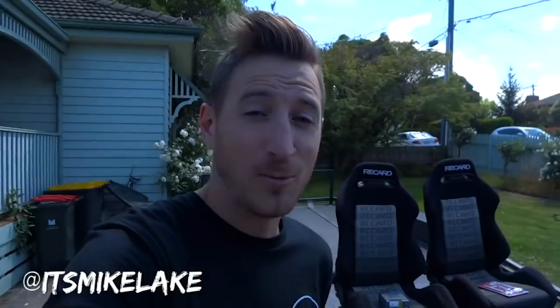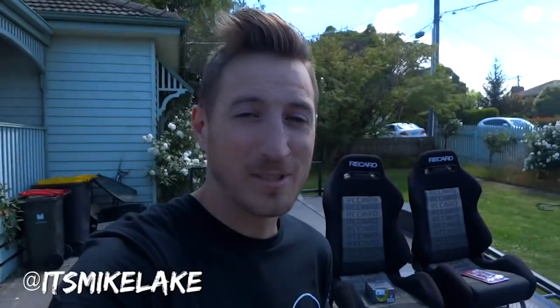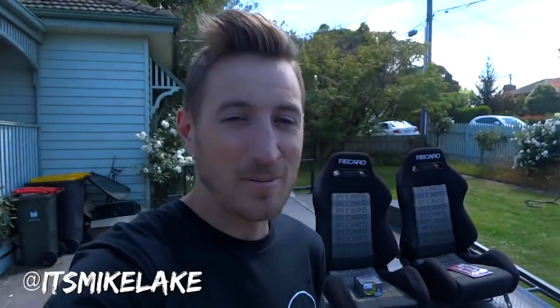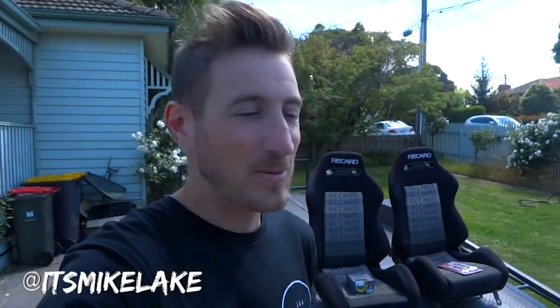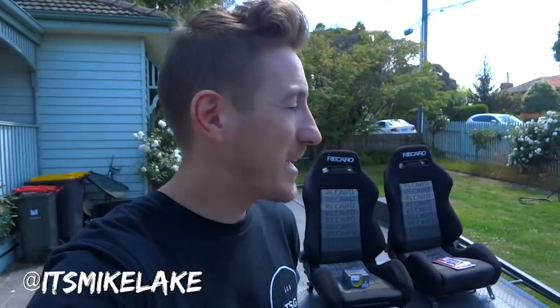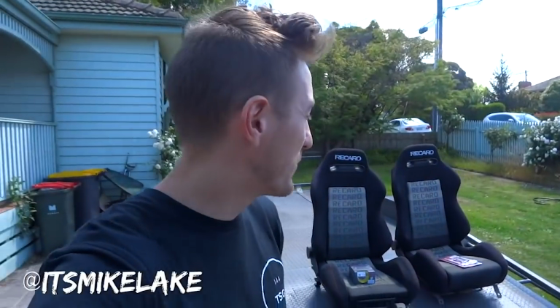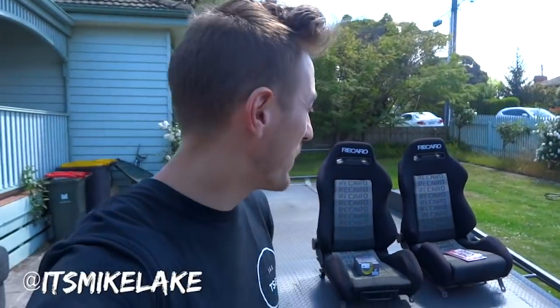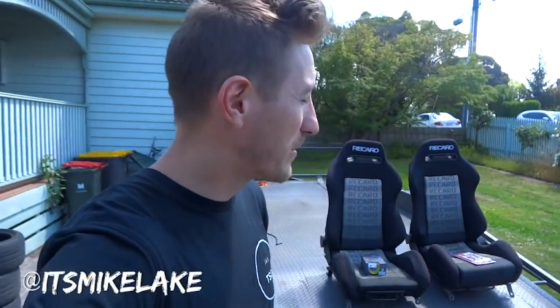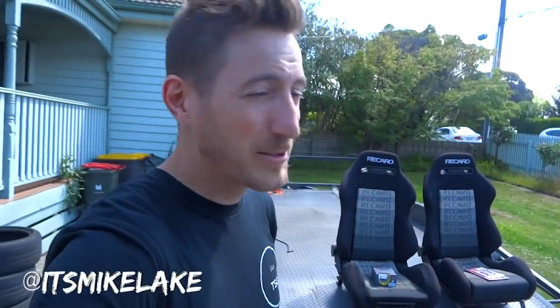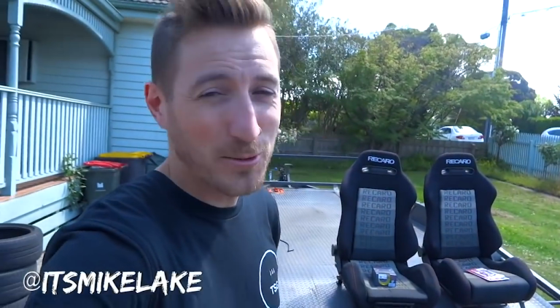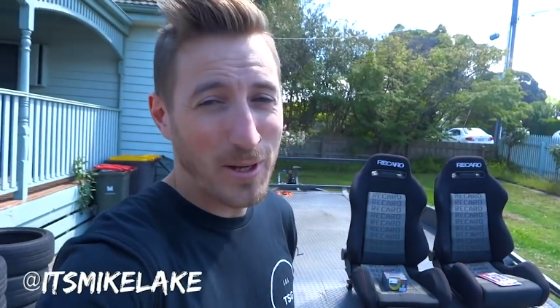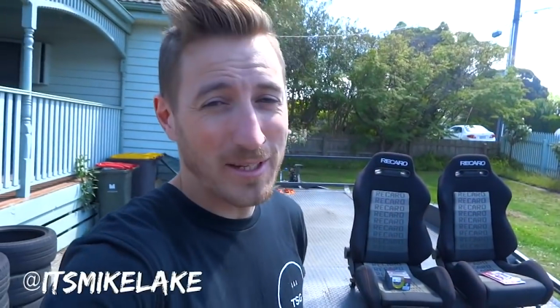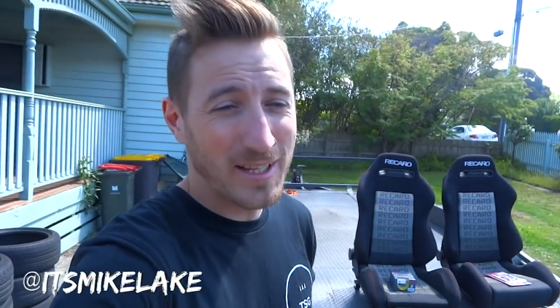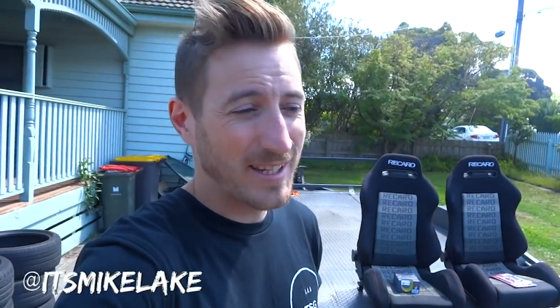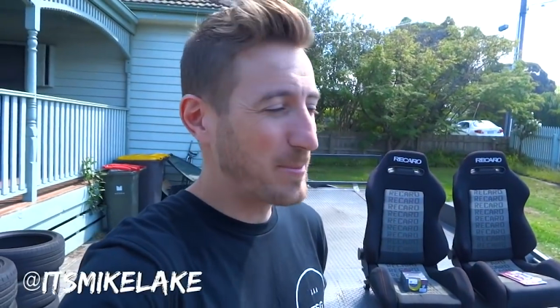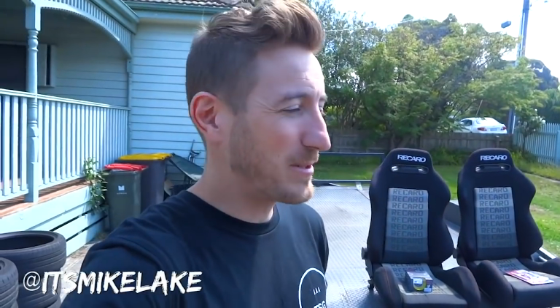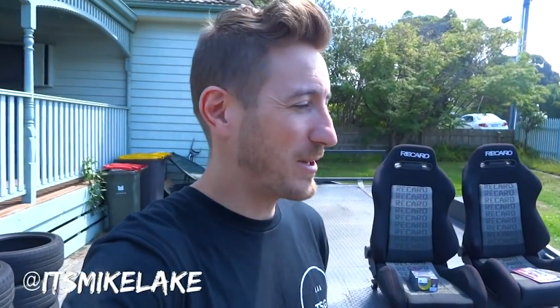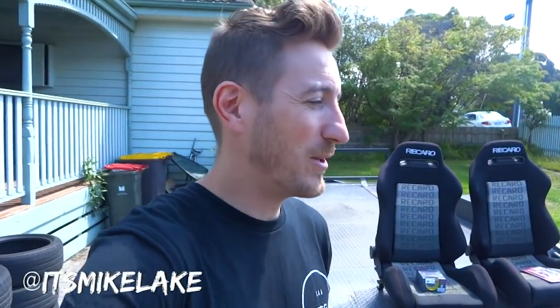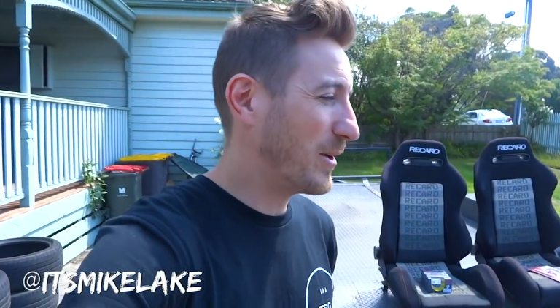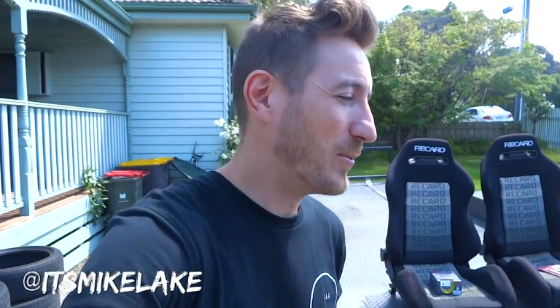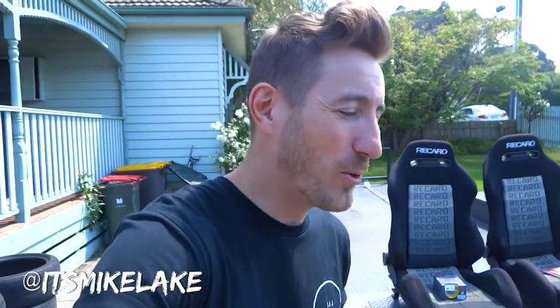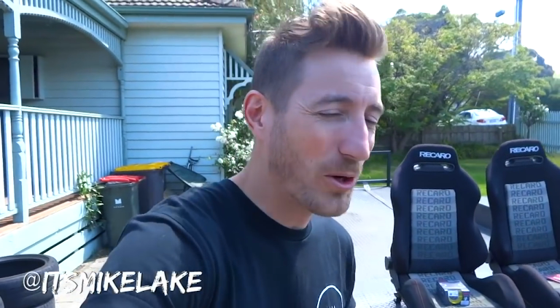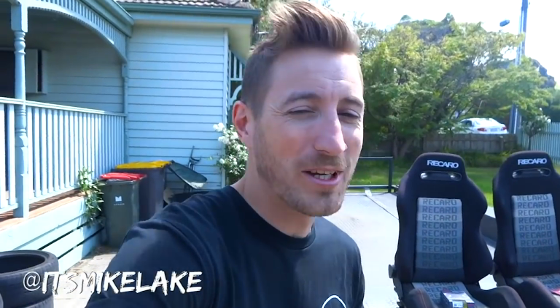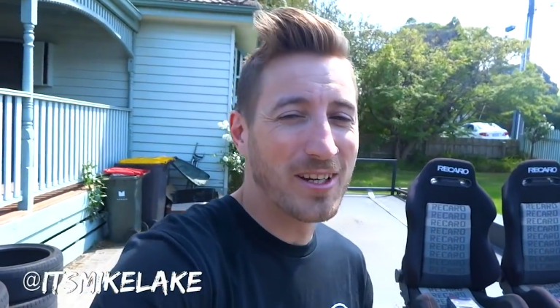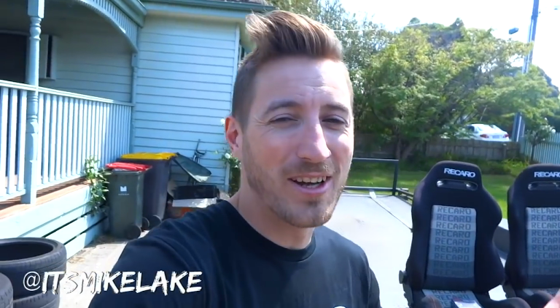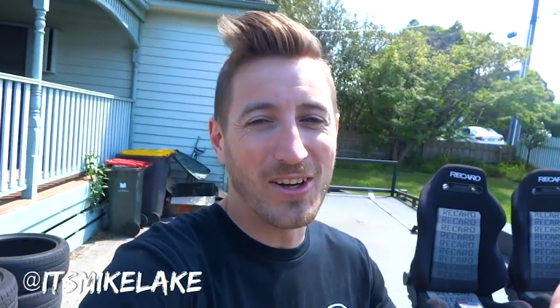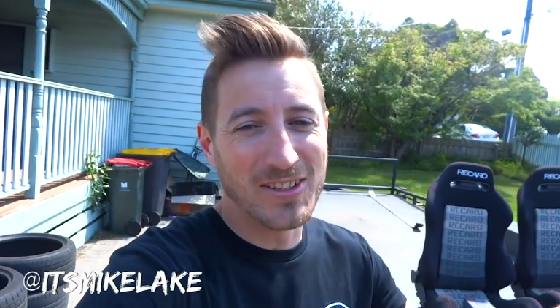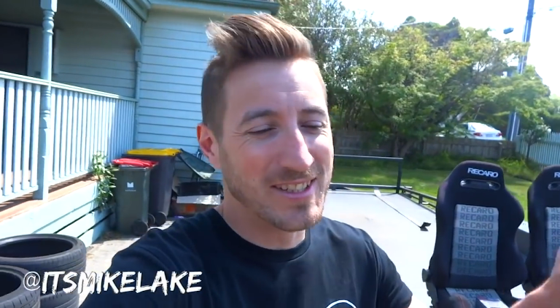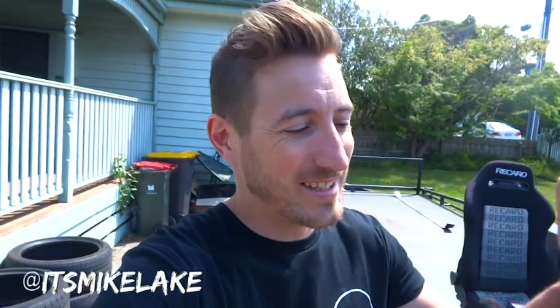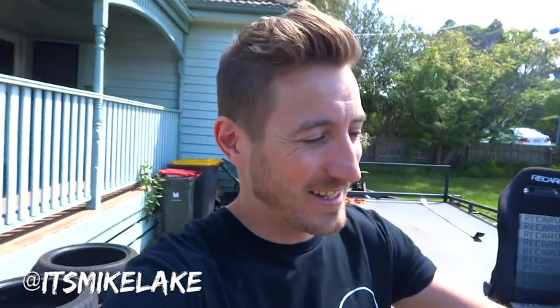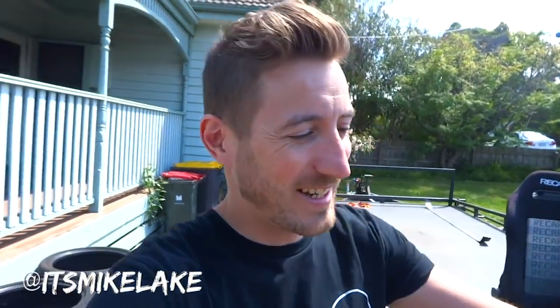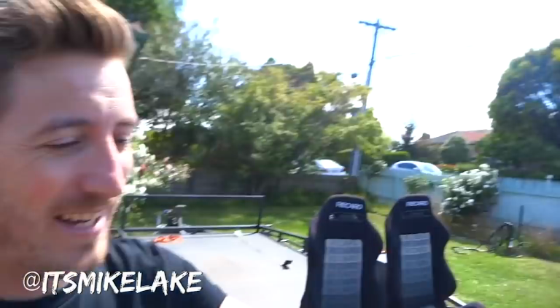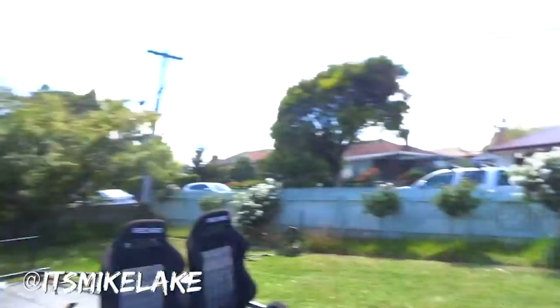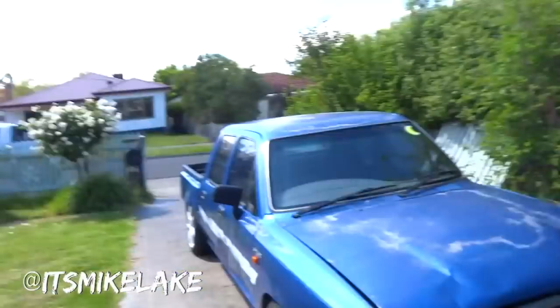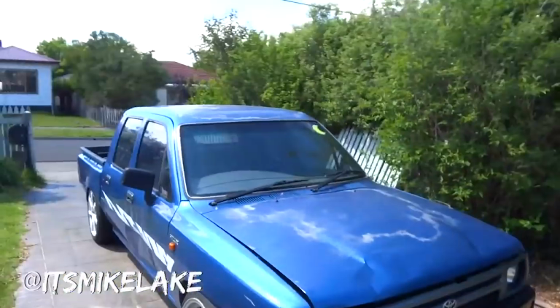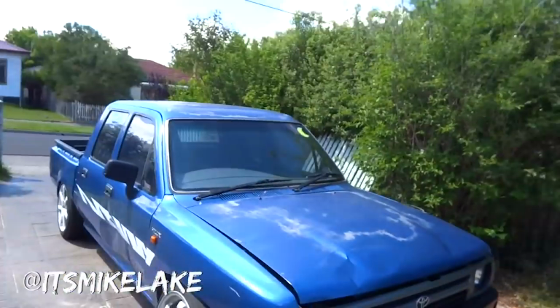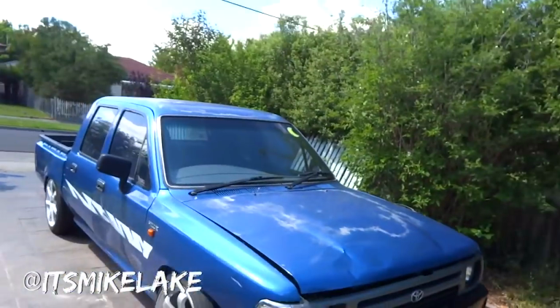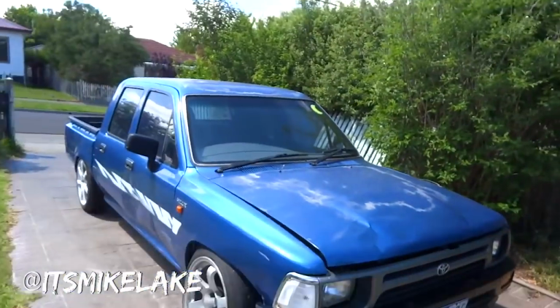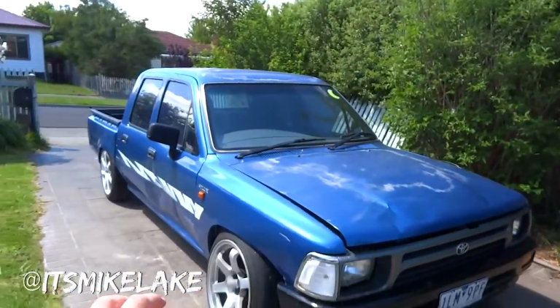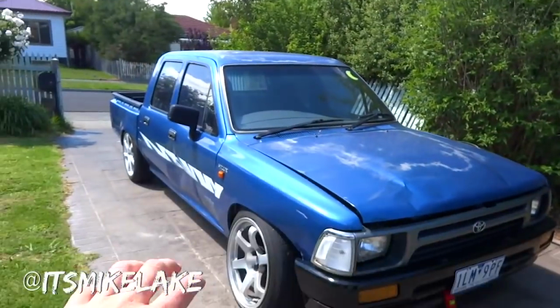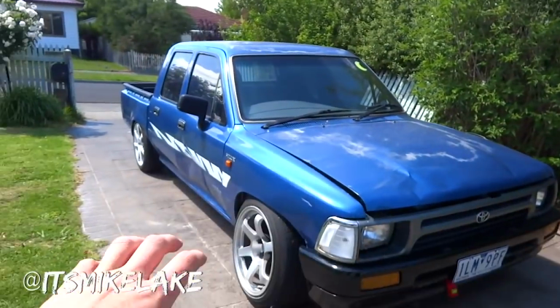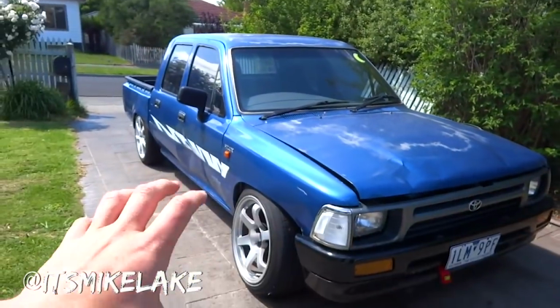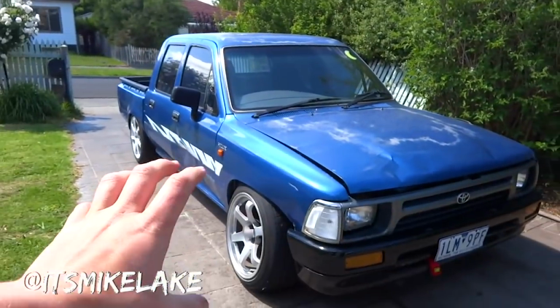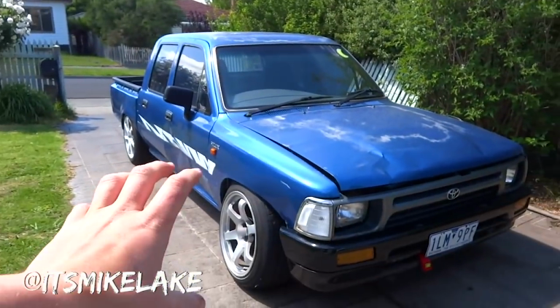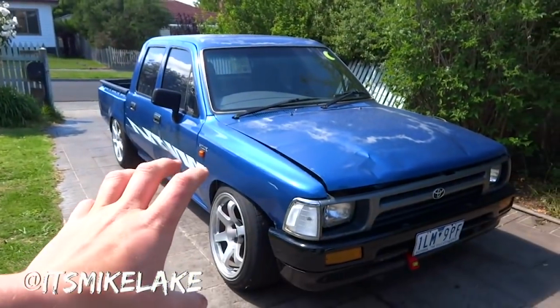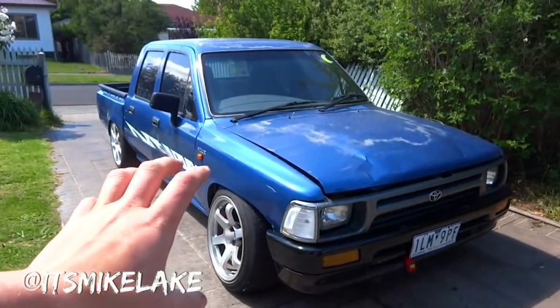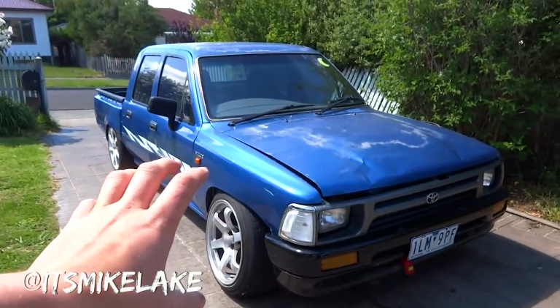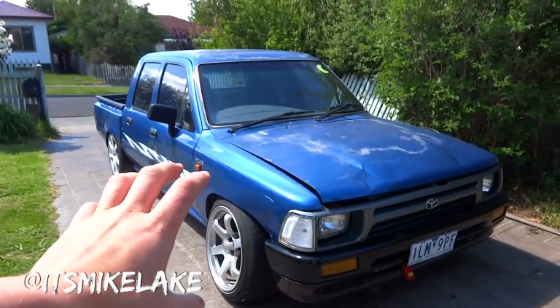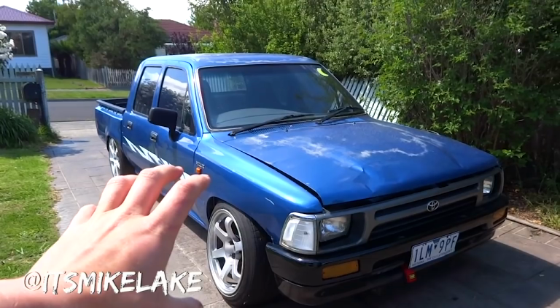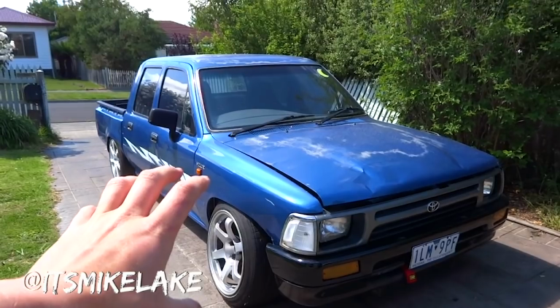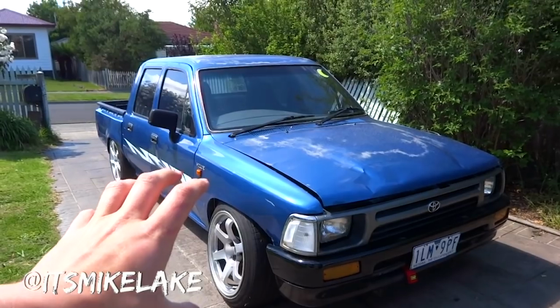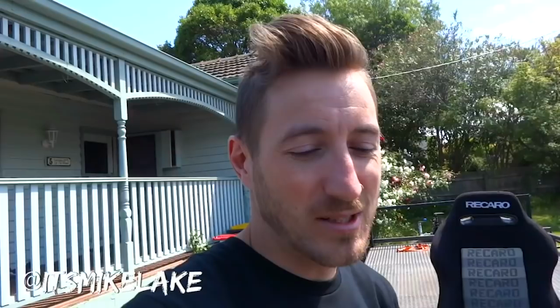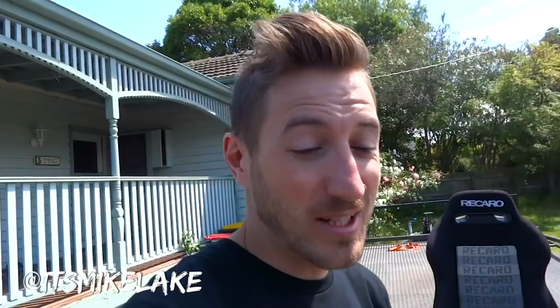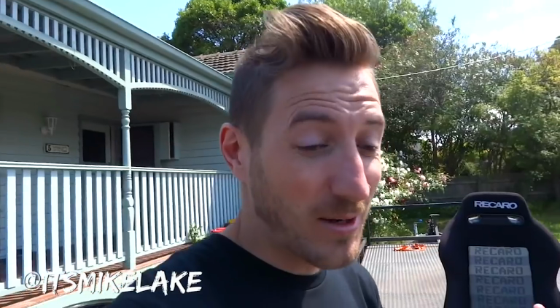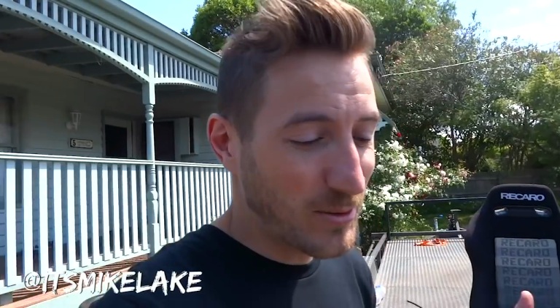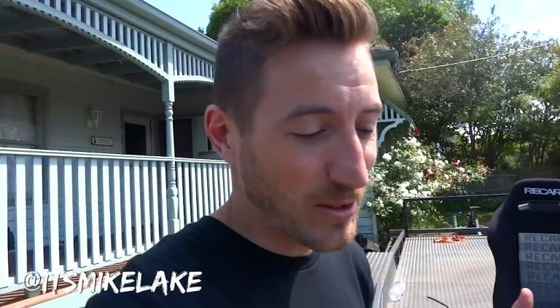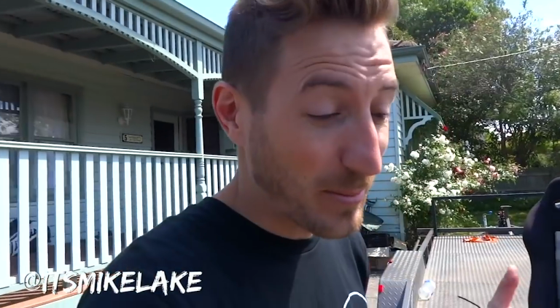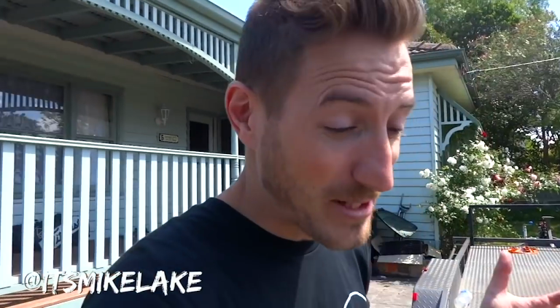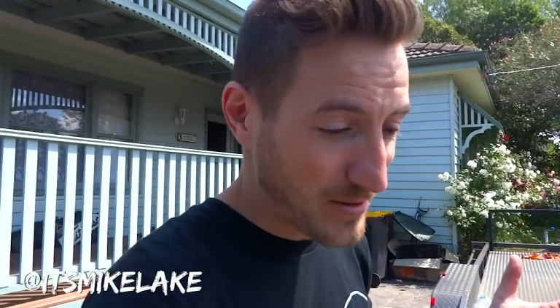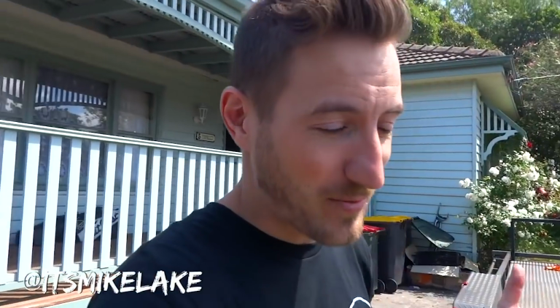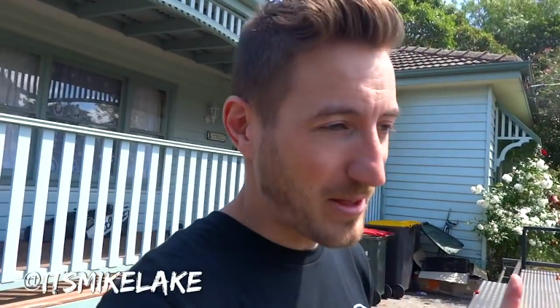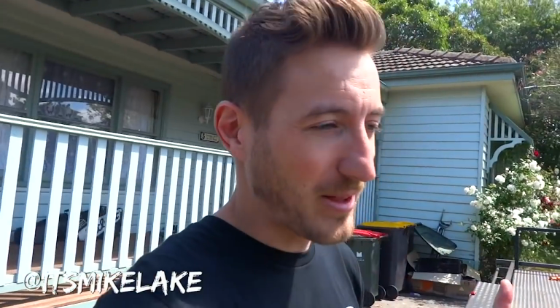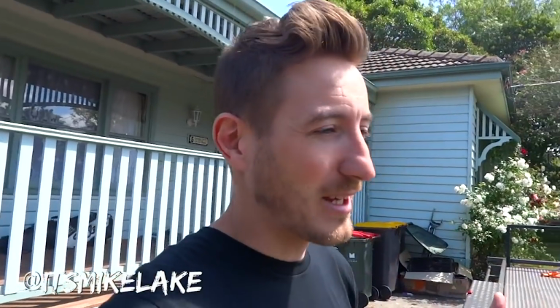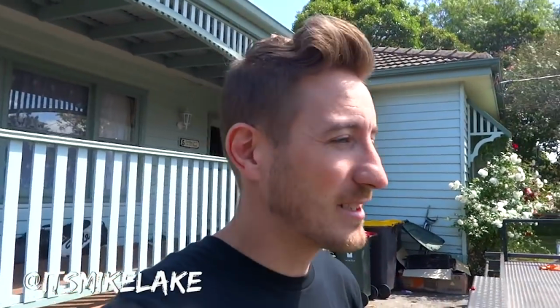What's up guys, welcome to another episode of working on the Hilux drift build. Today we're doing a bunch of fun things.